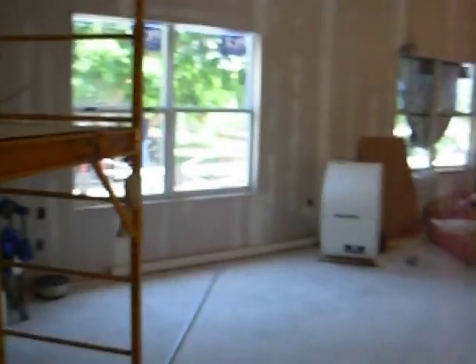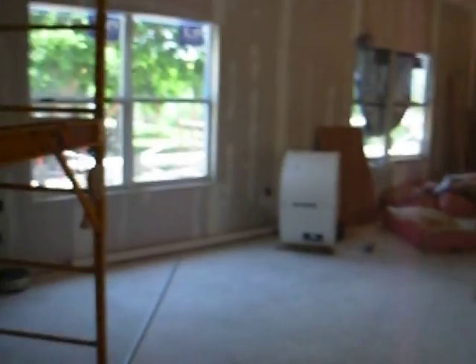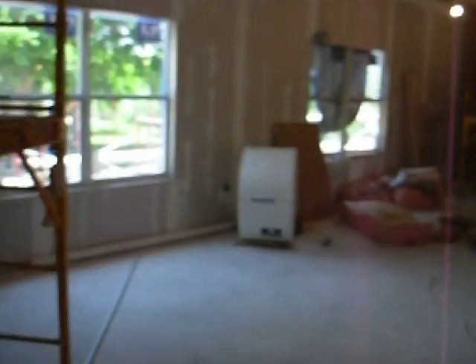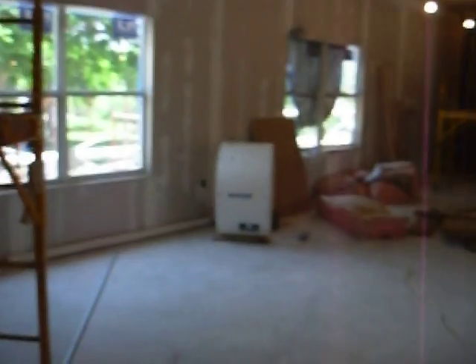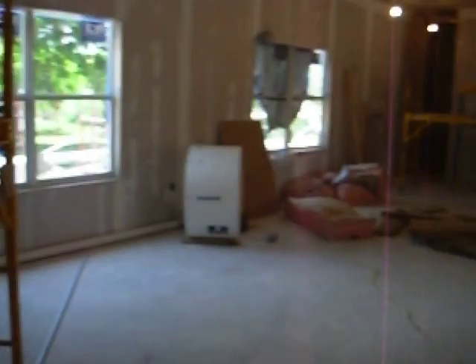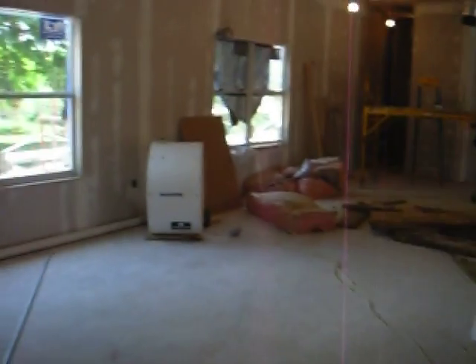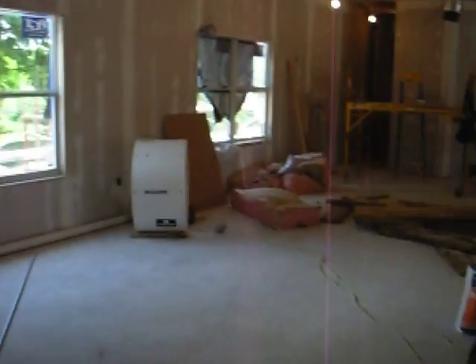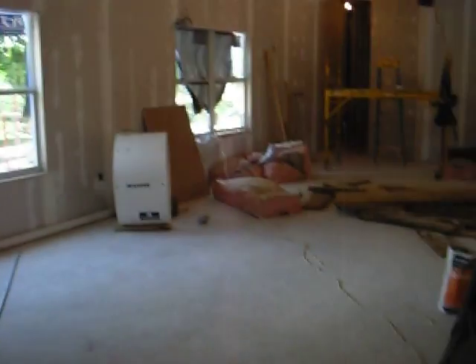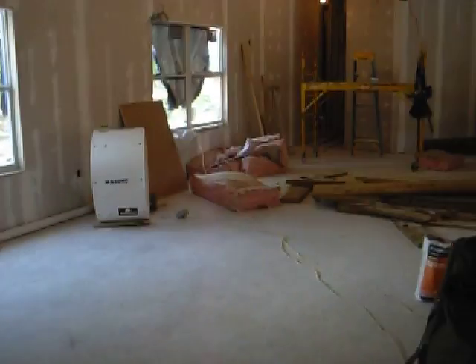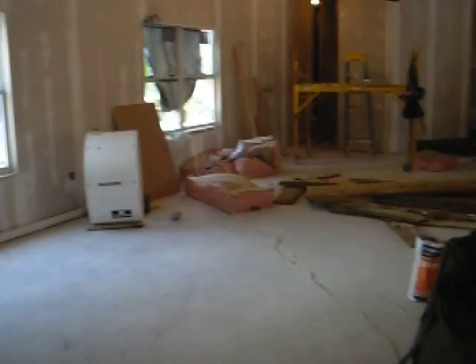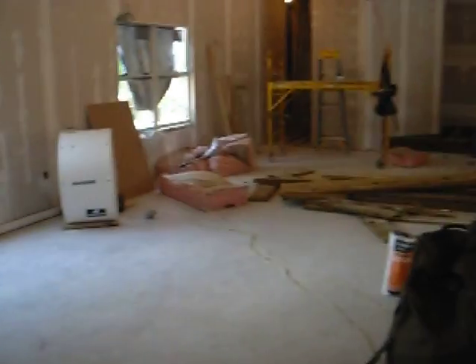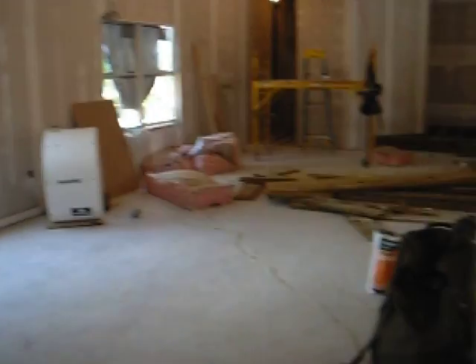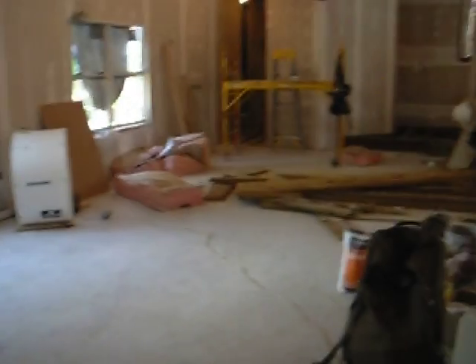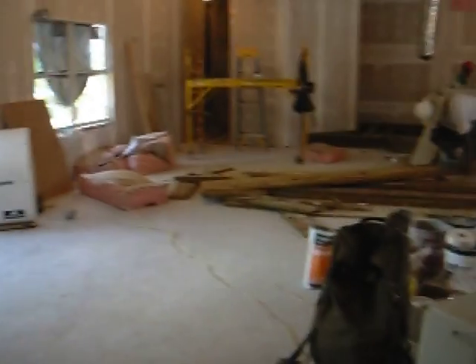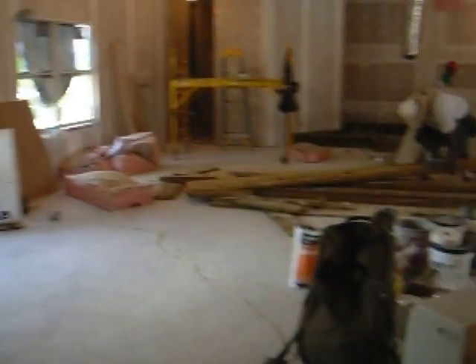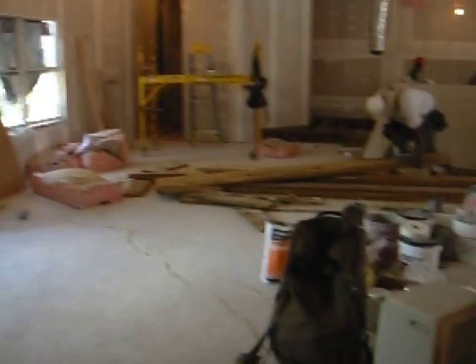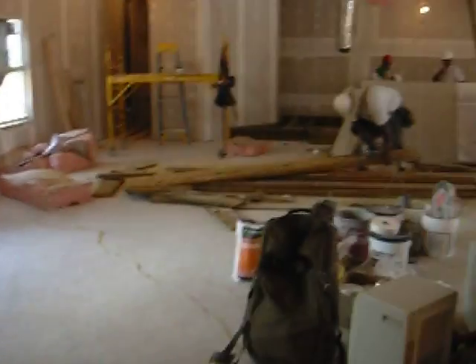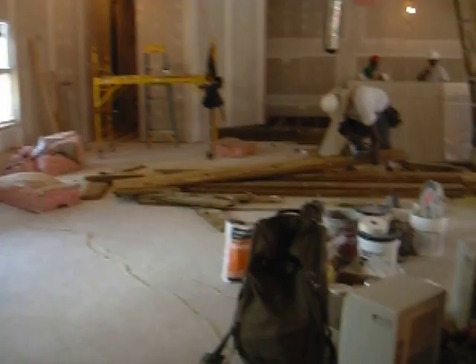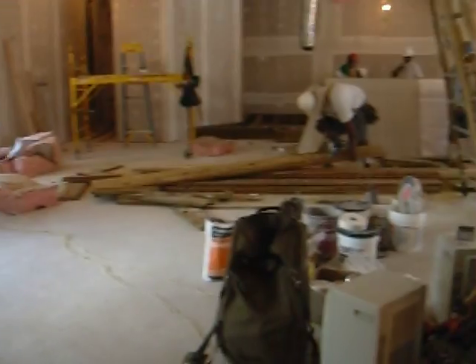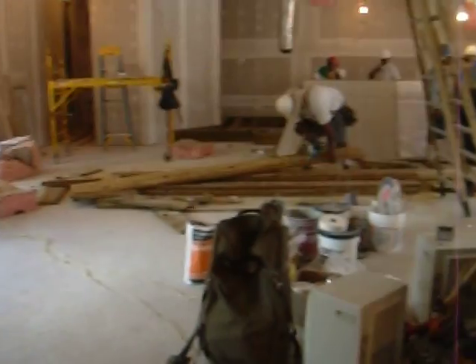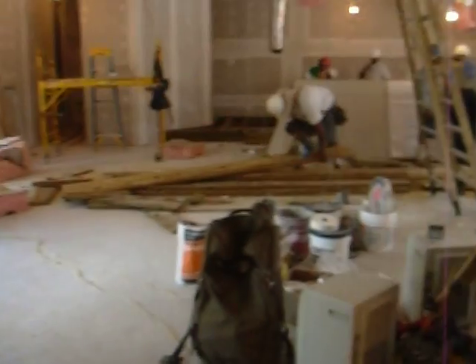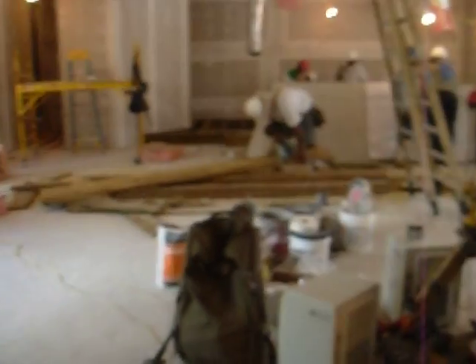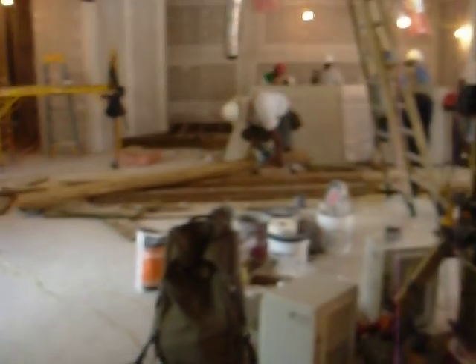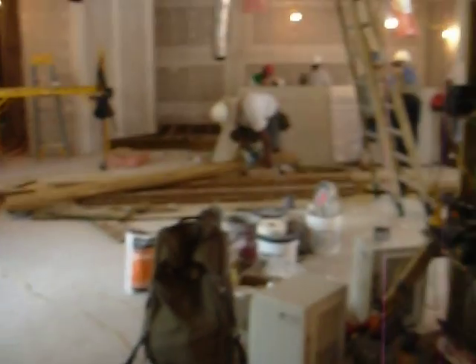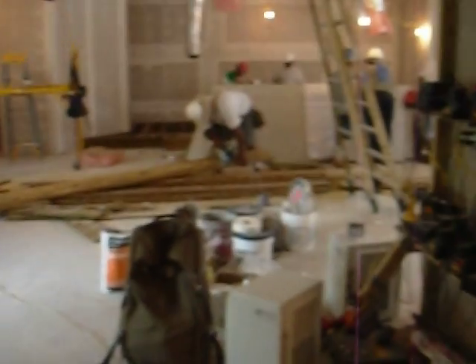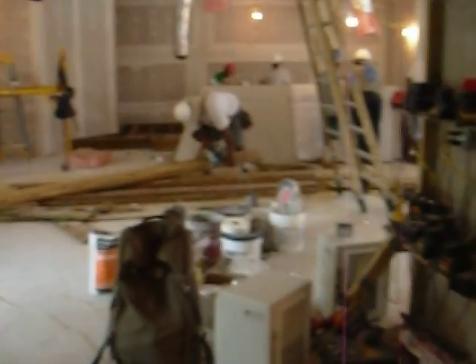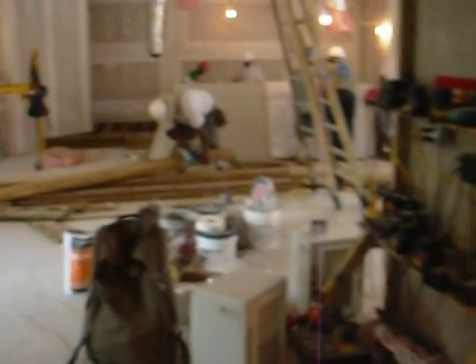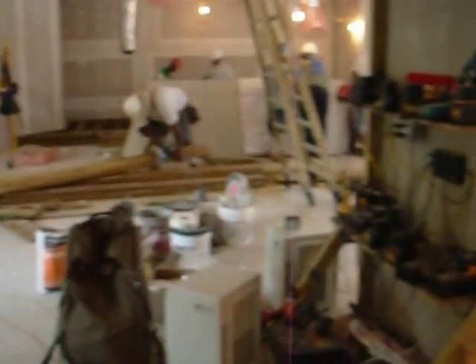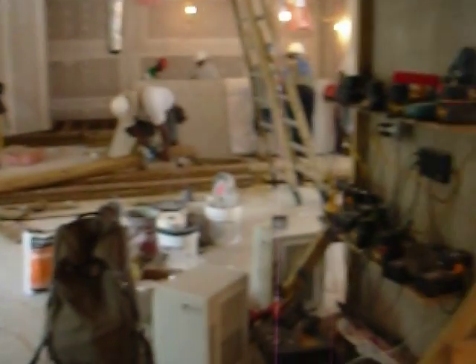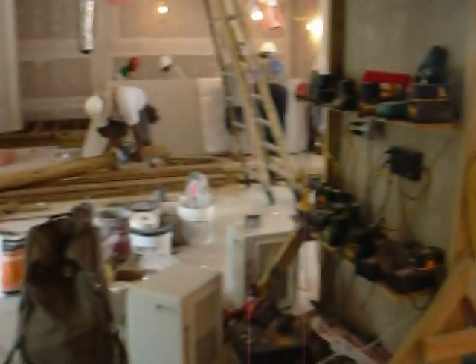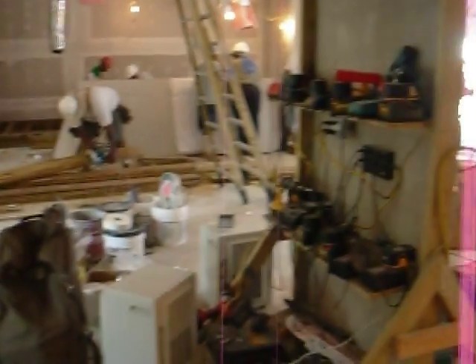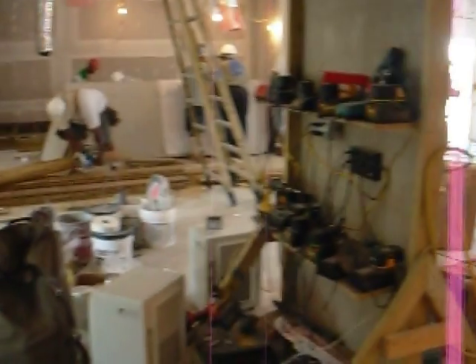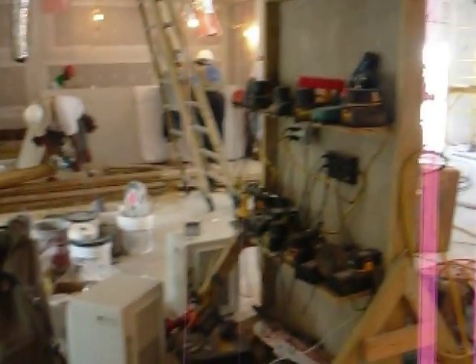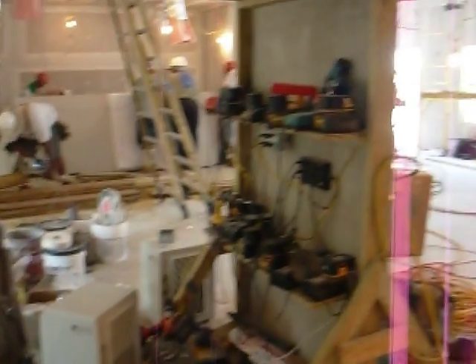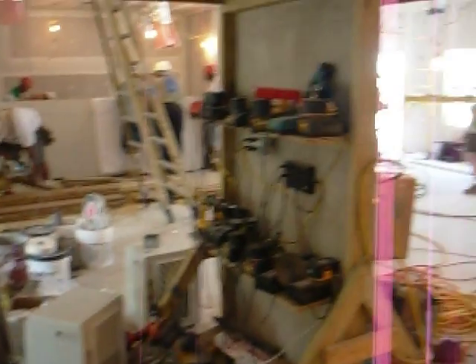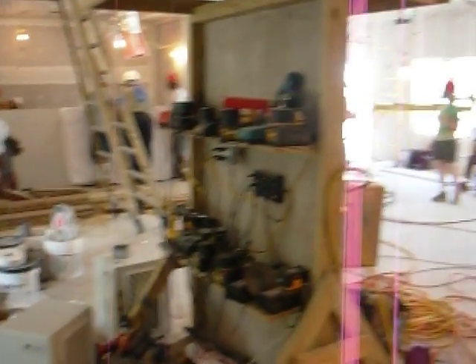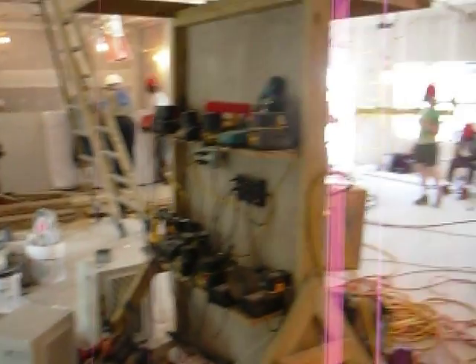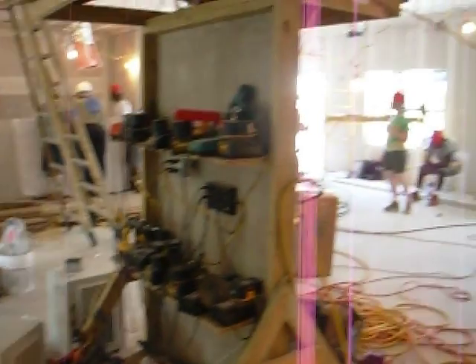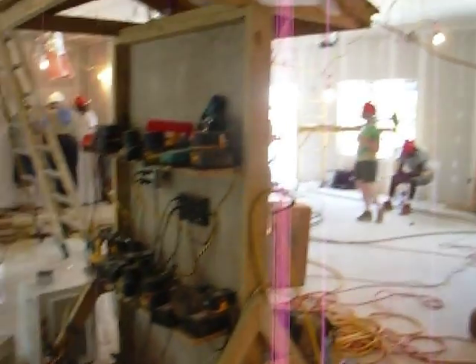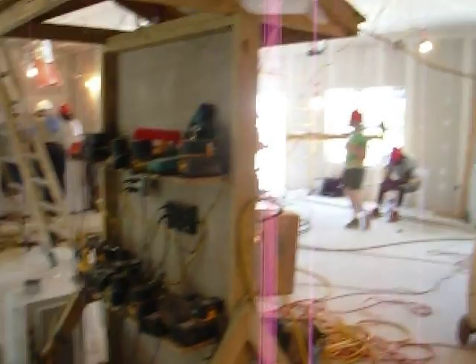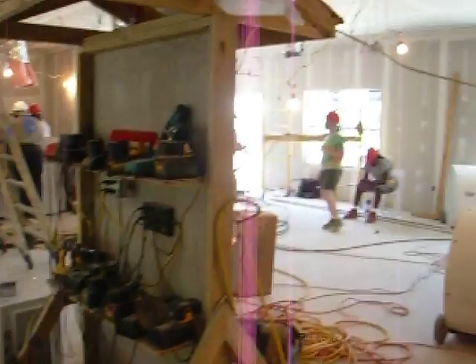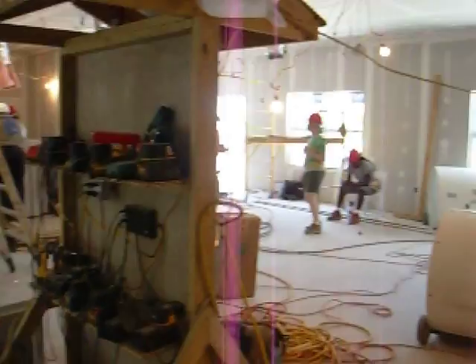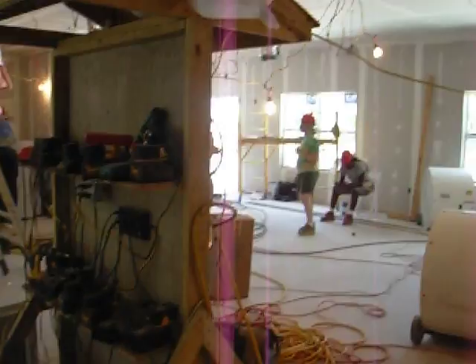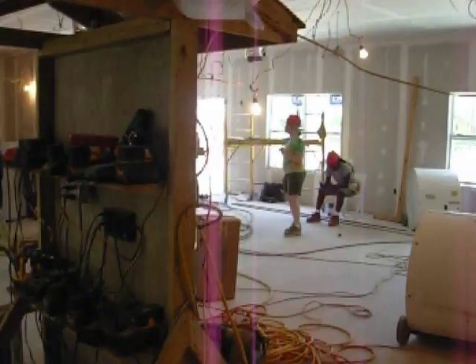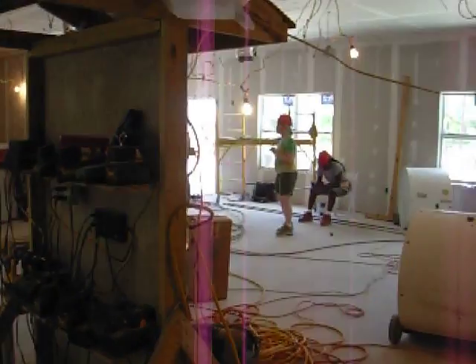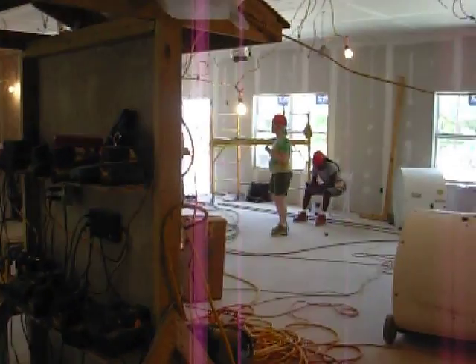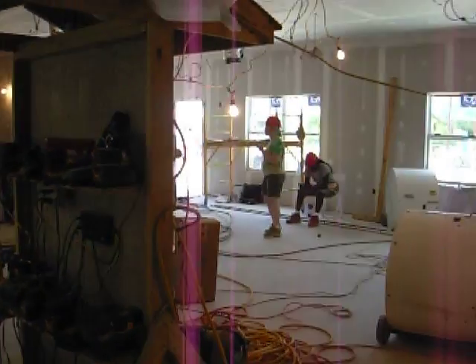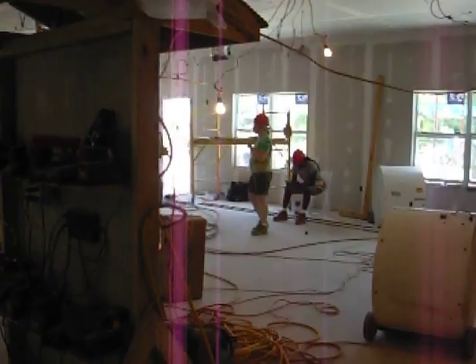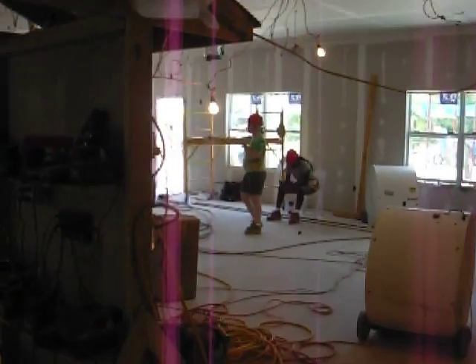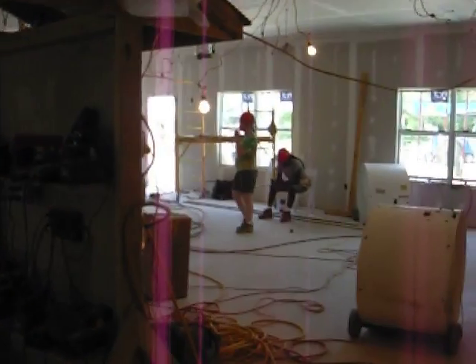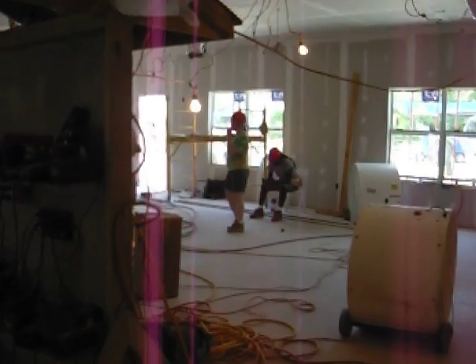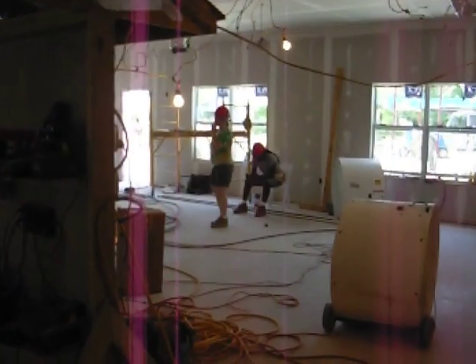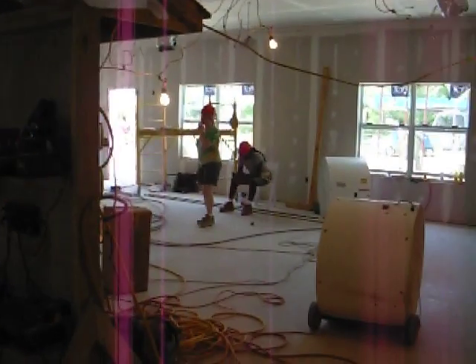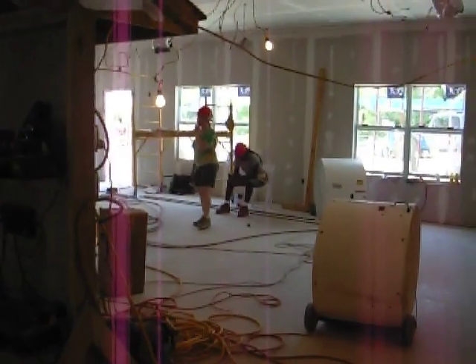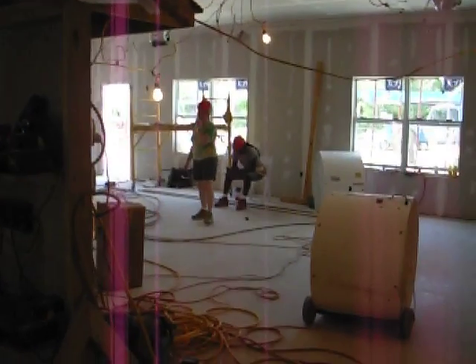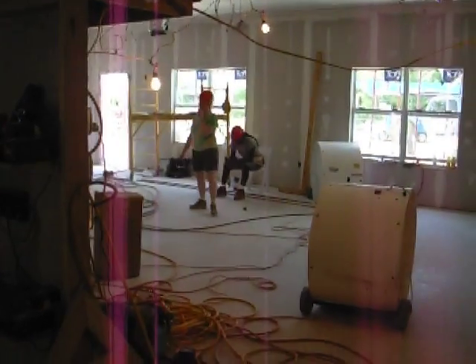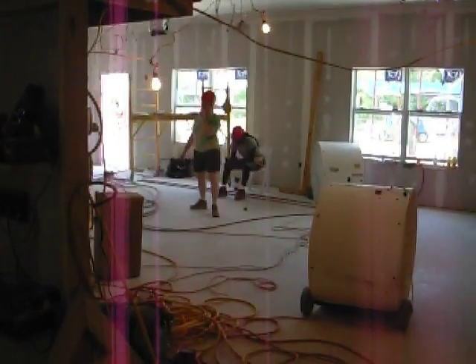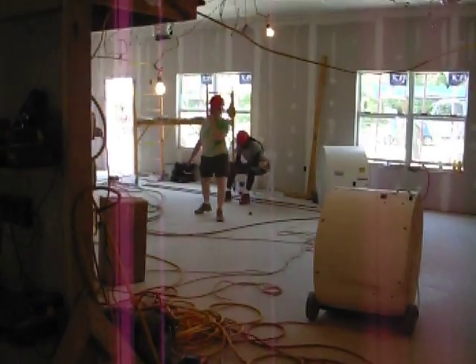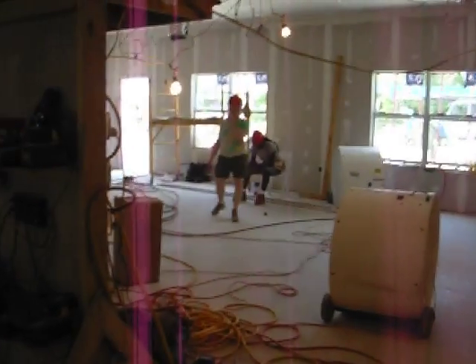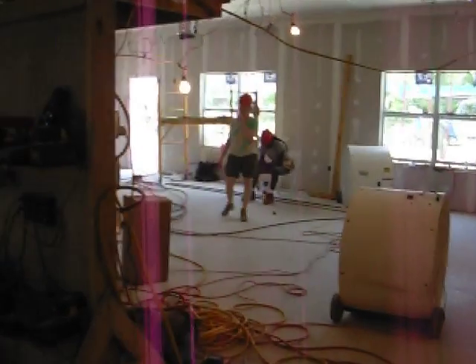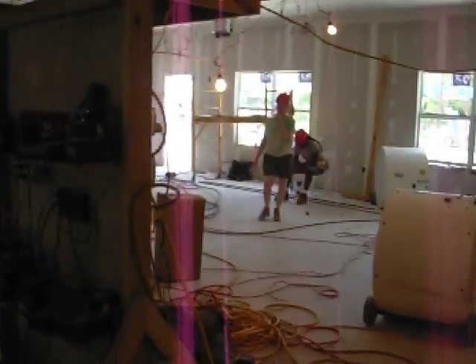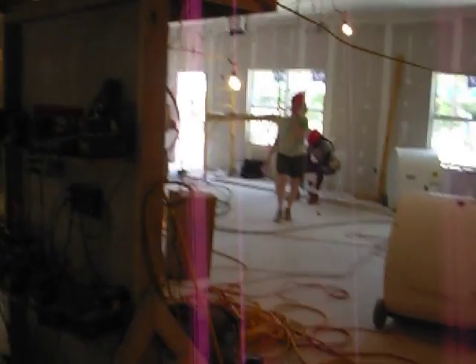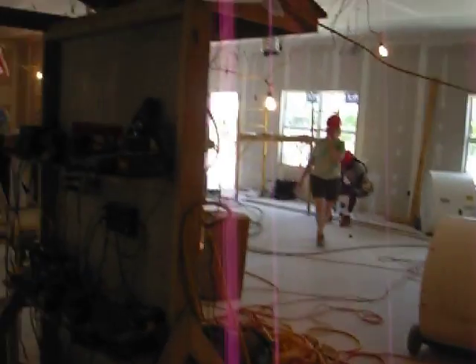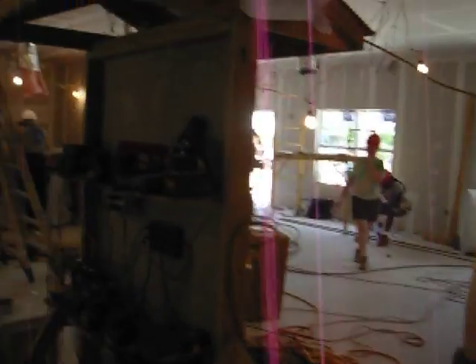This is standing in the back of the main auditorium. Plenty of light coming through the windows.